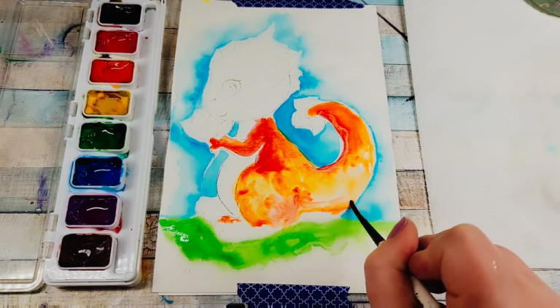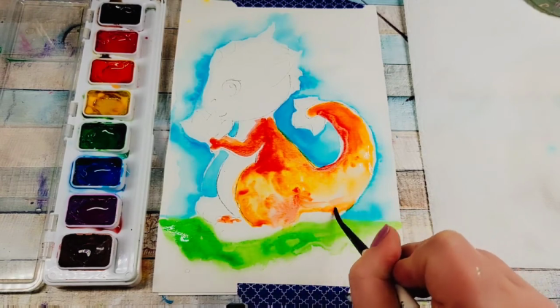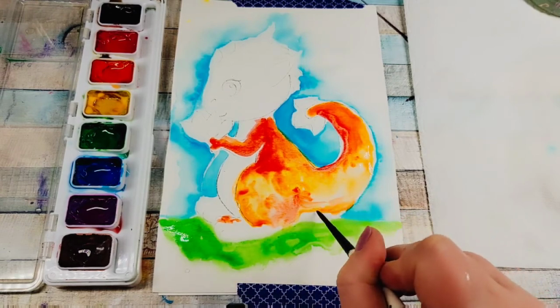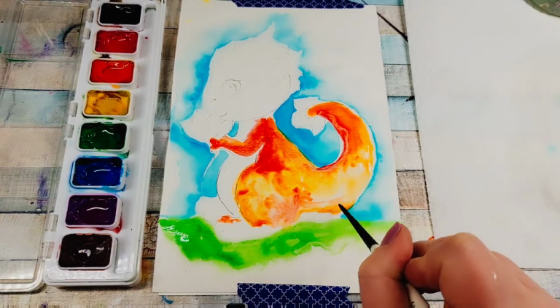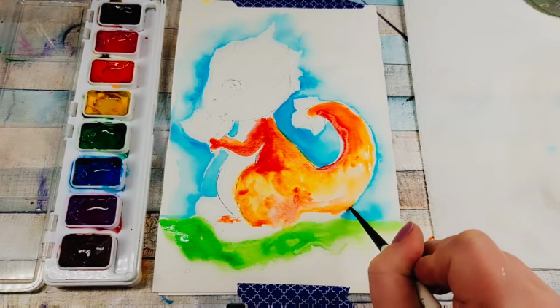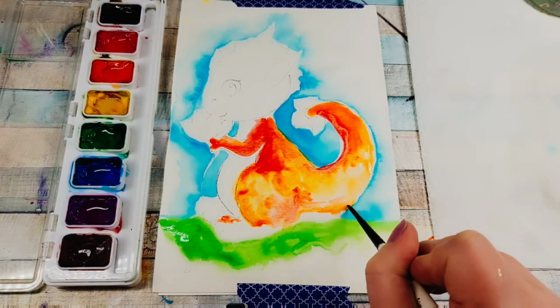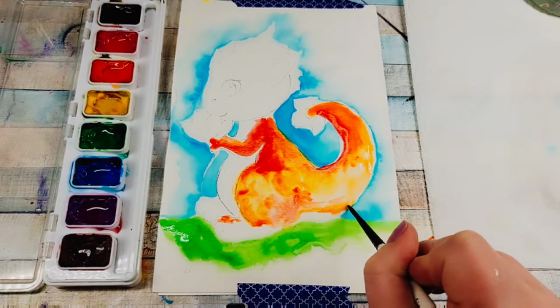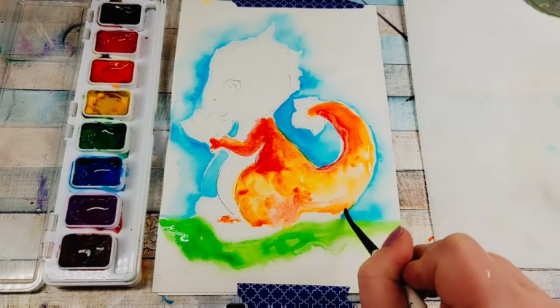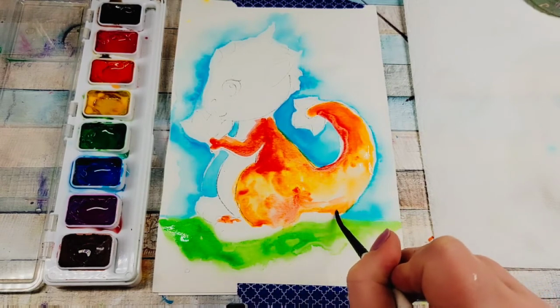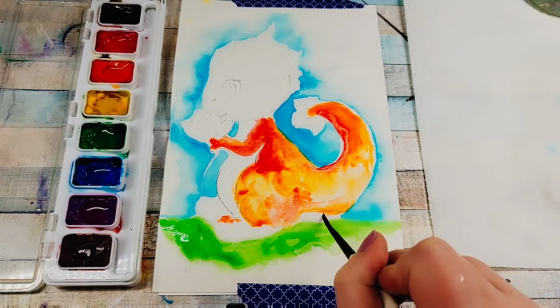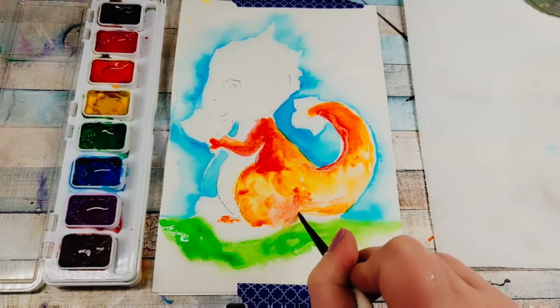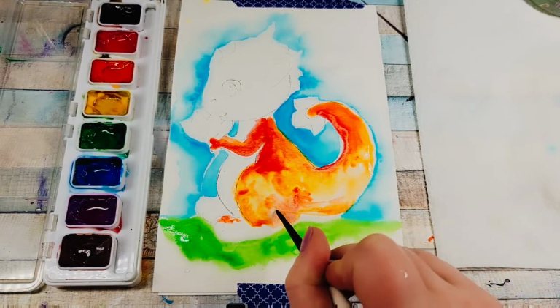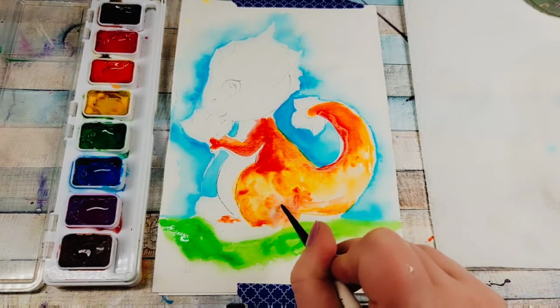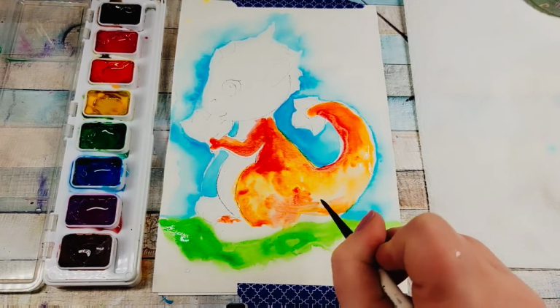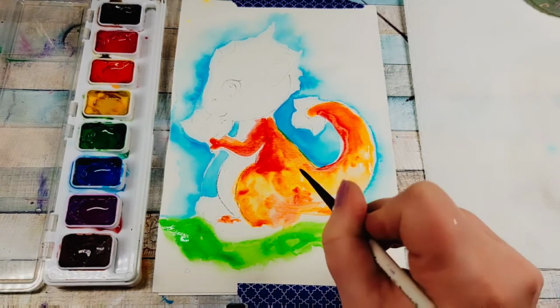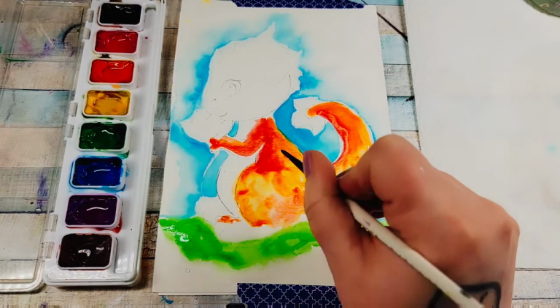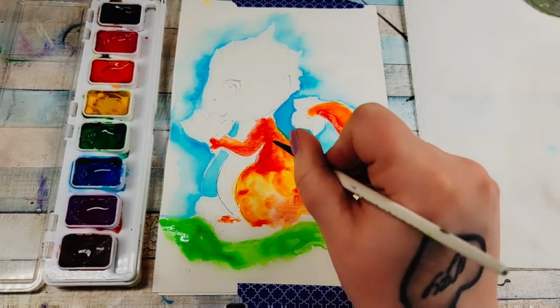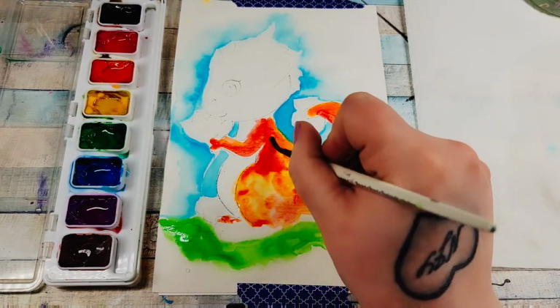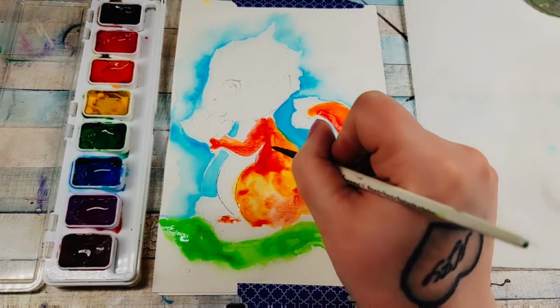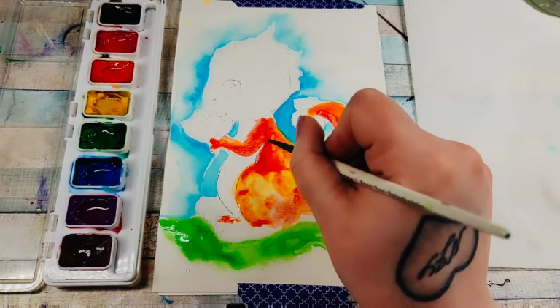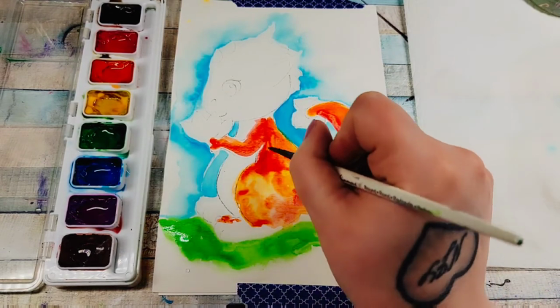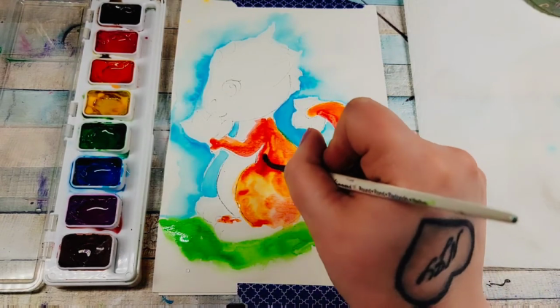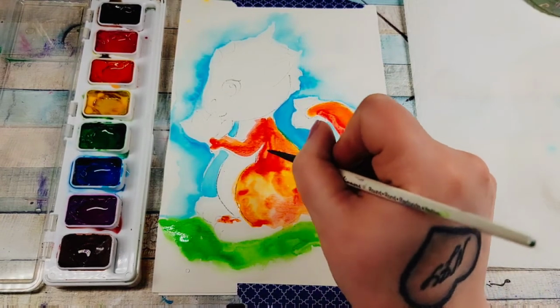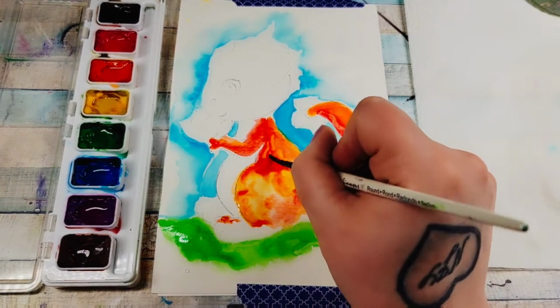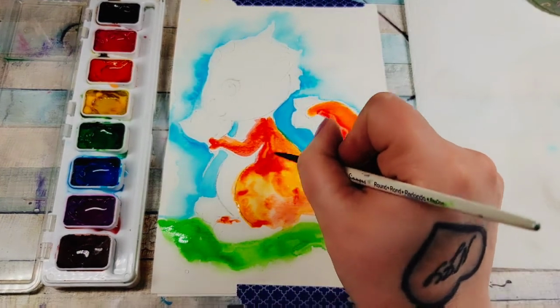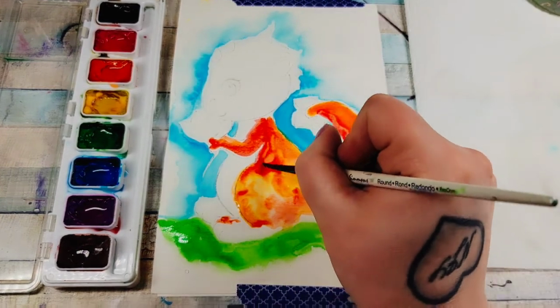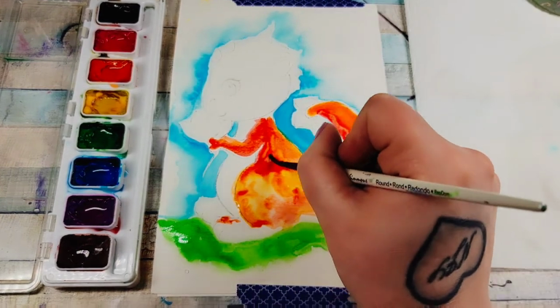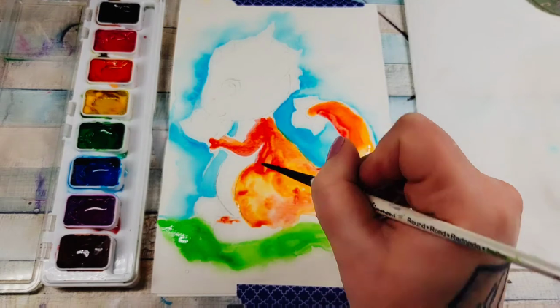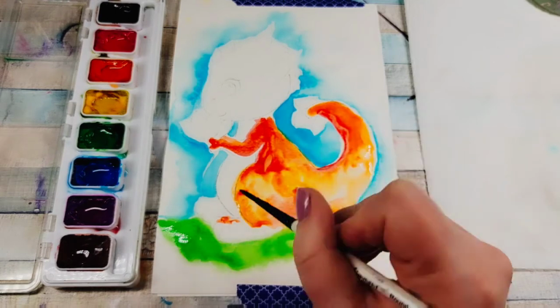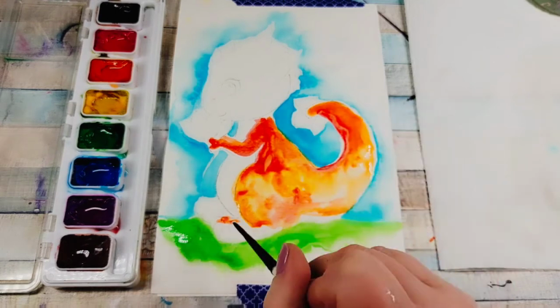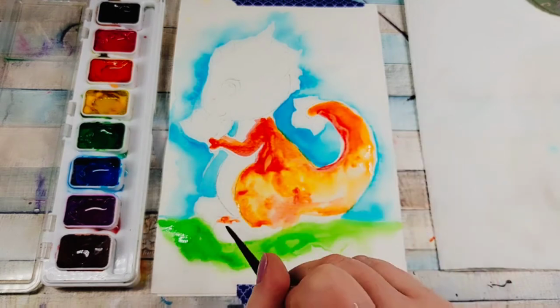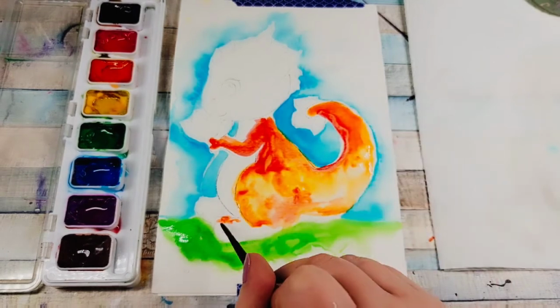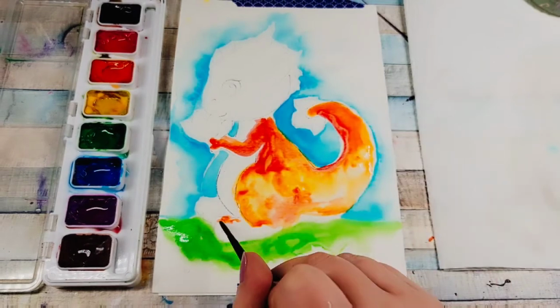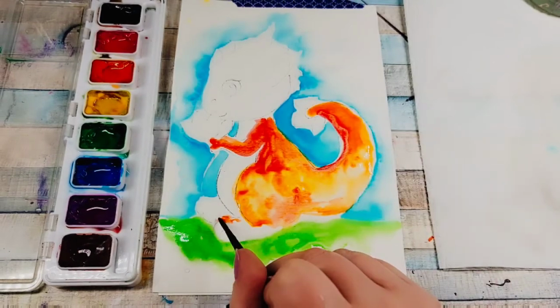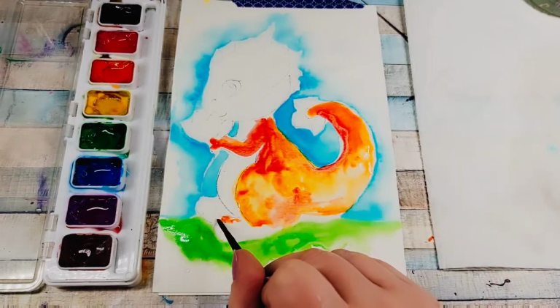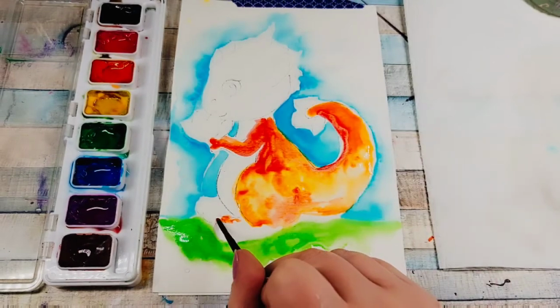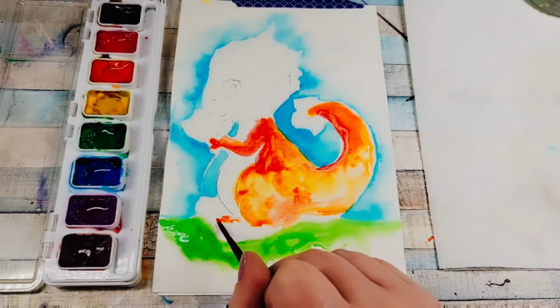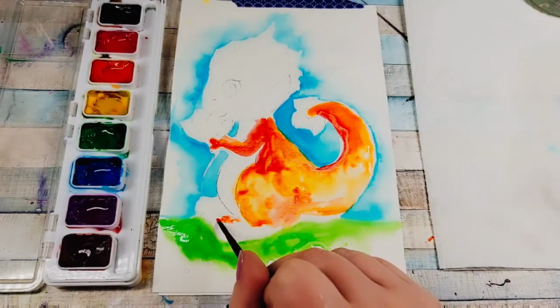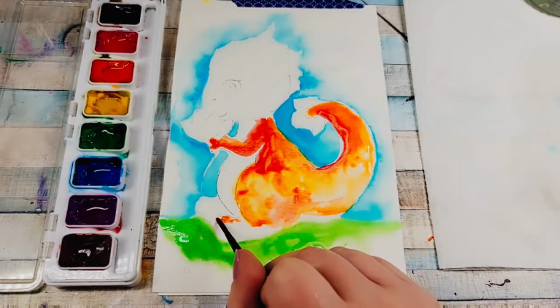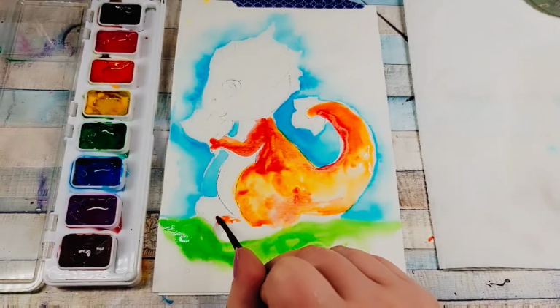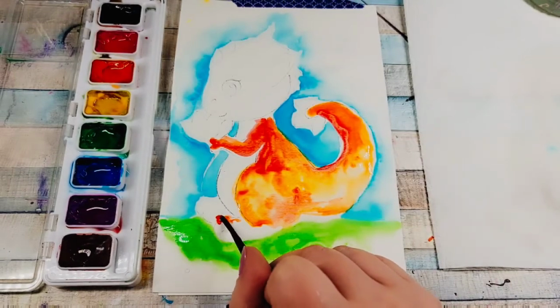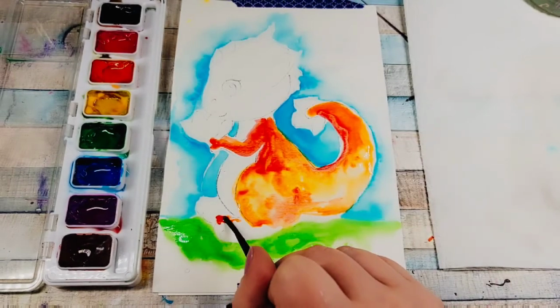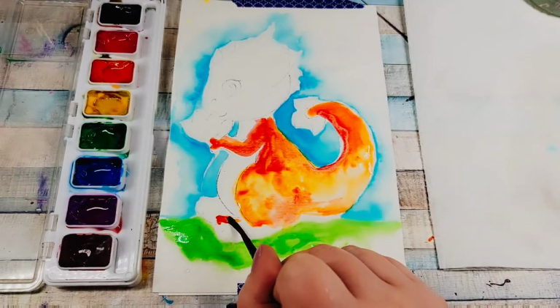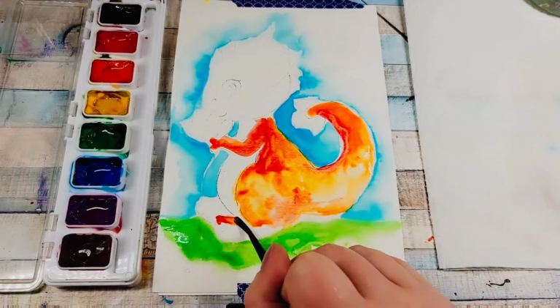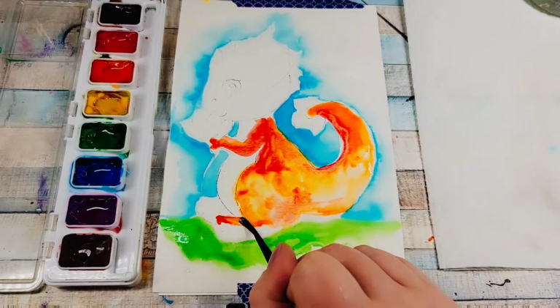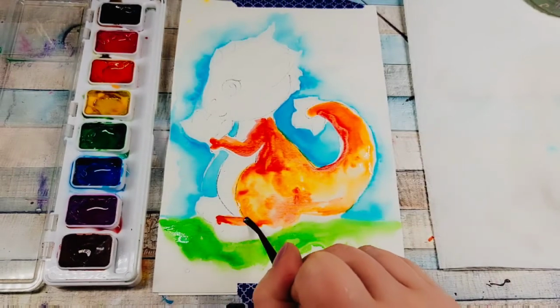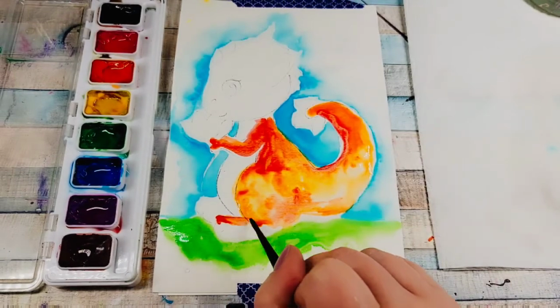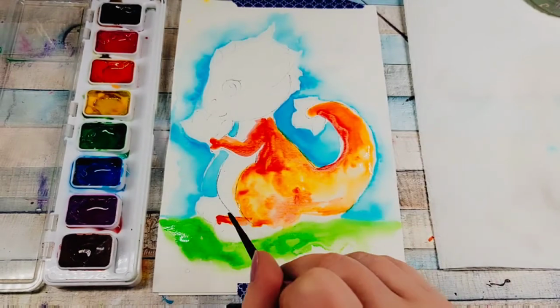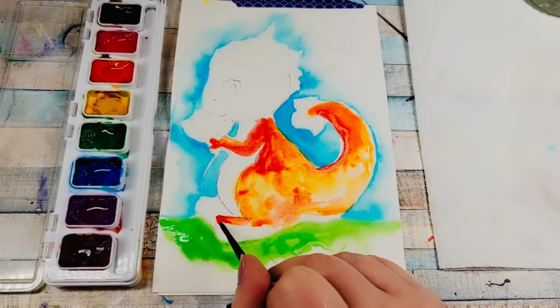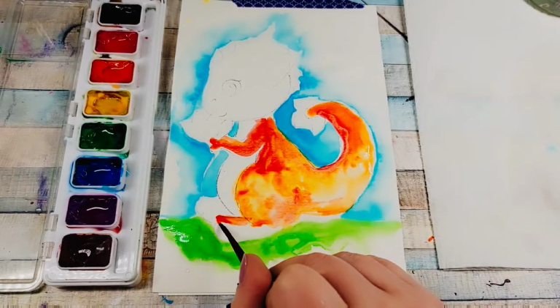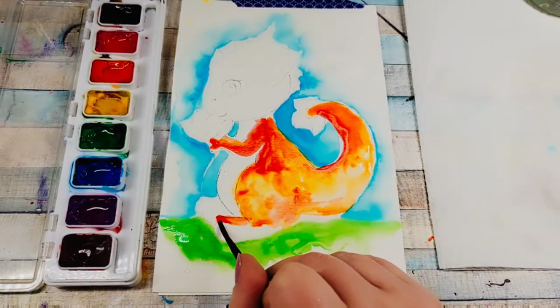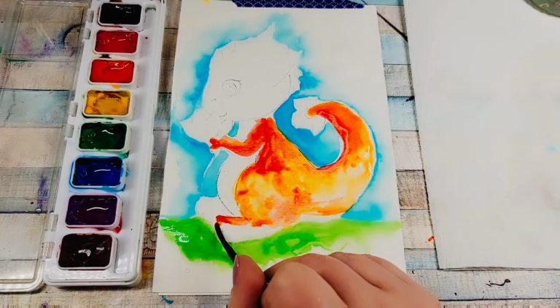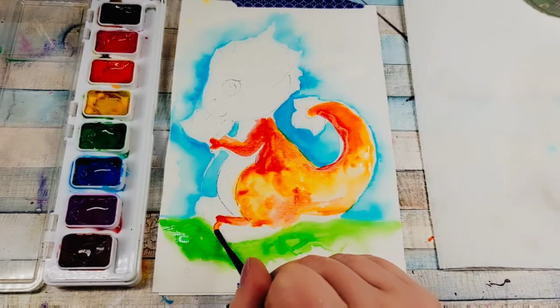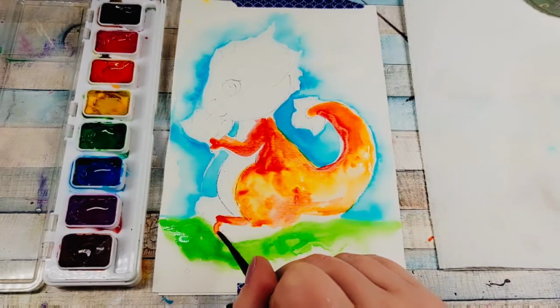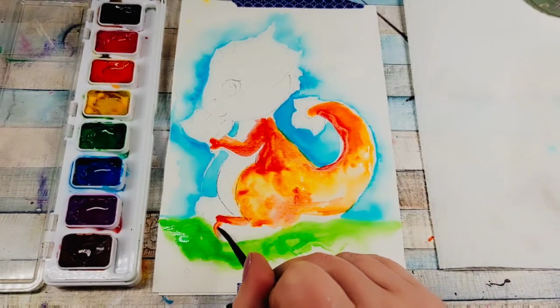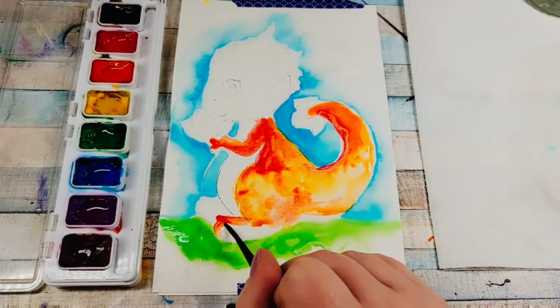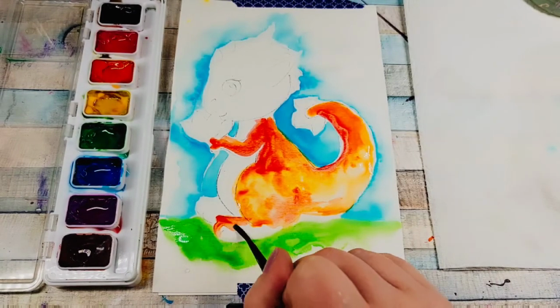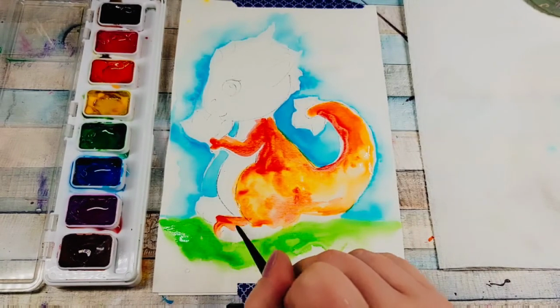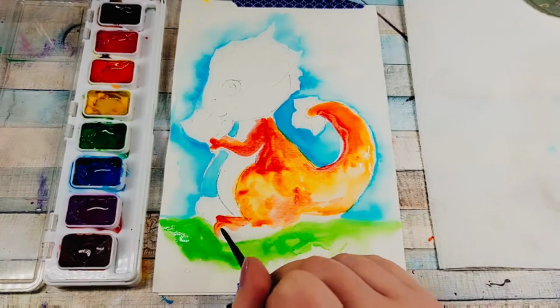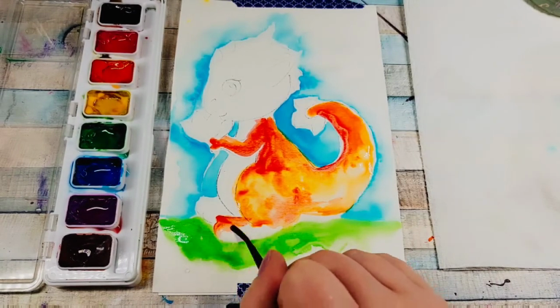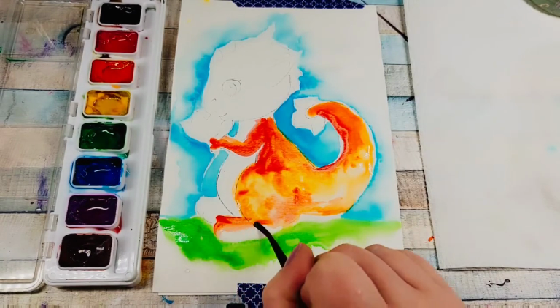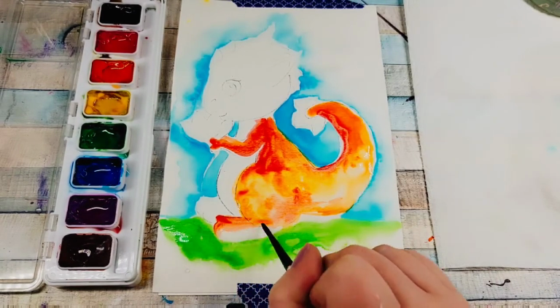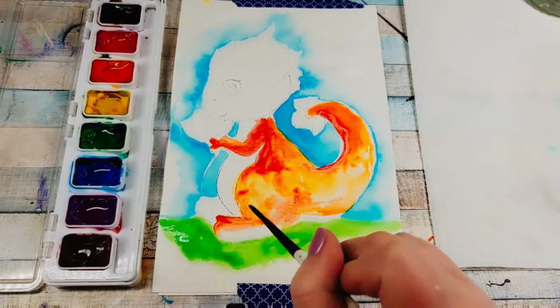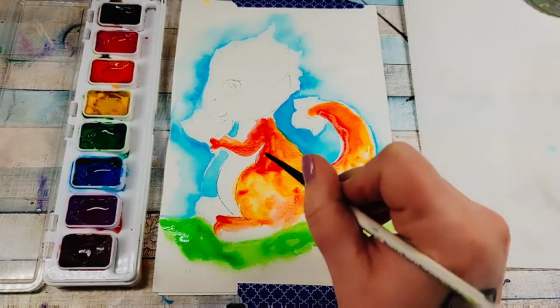You can move the water around and also take a little bit of paint from other spots on your palette if you like, or if you feel you have too much on there.